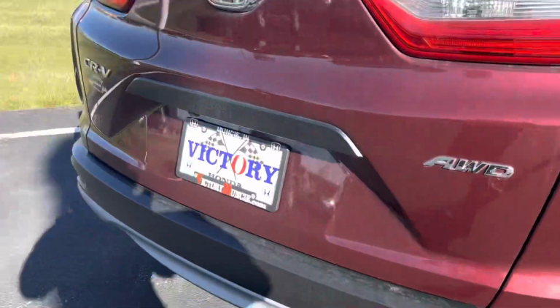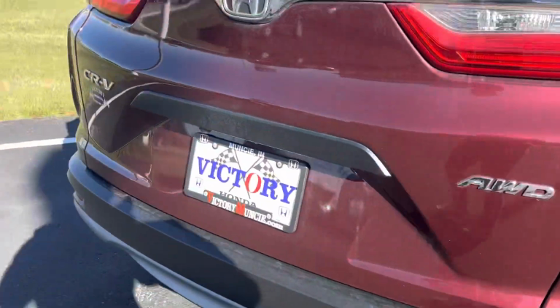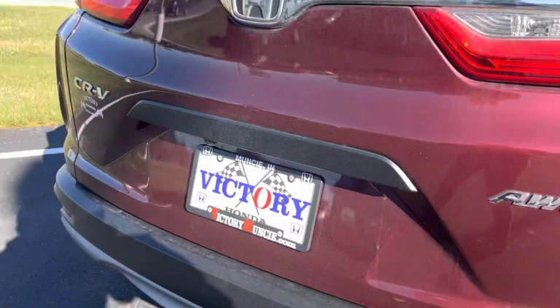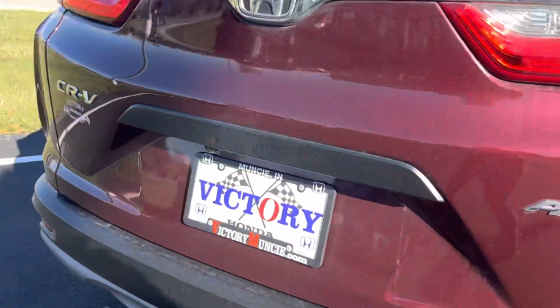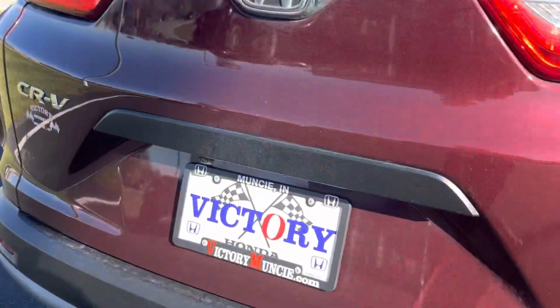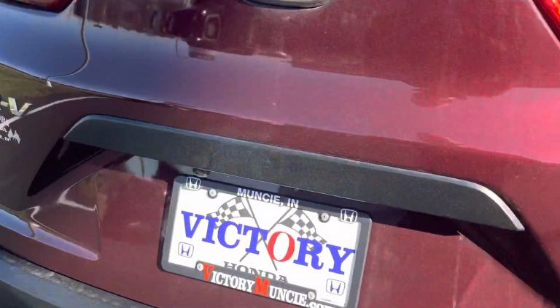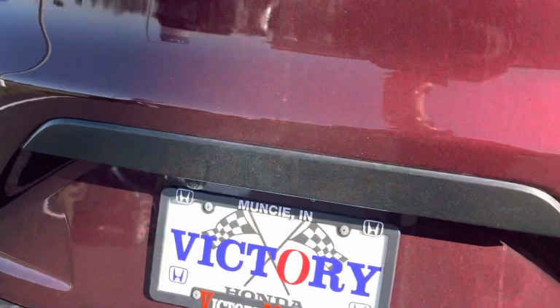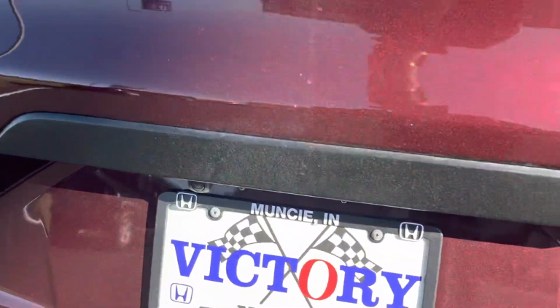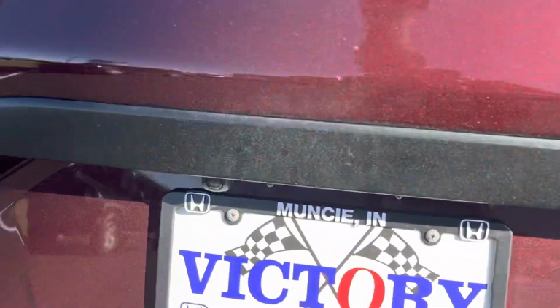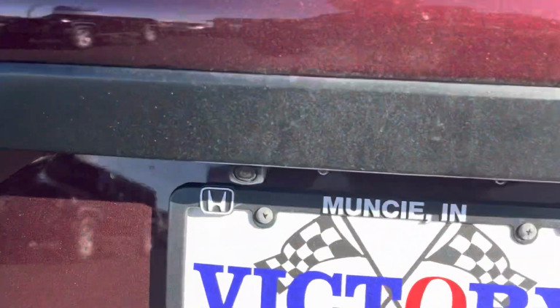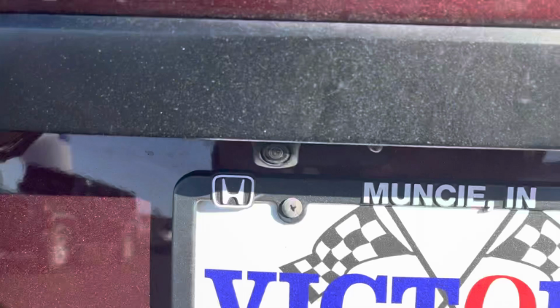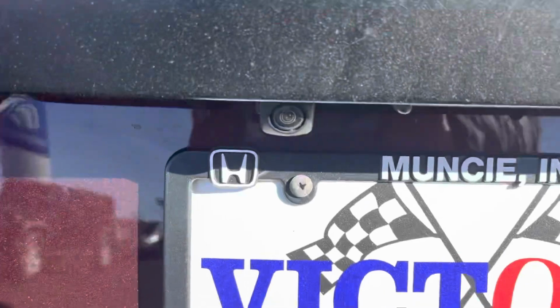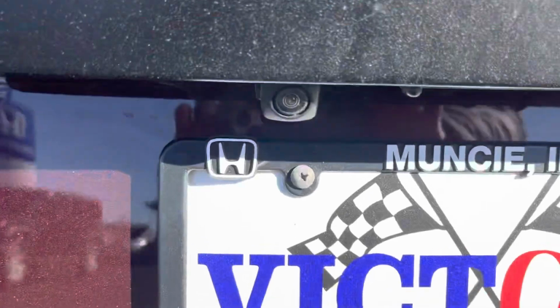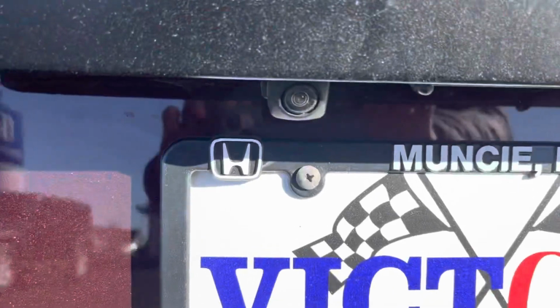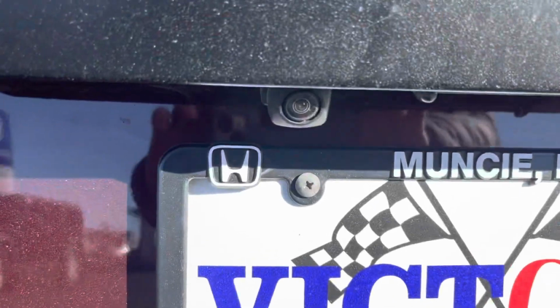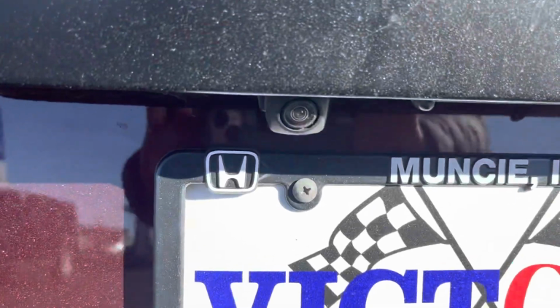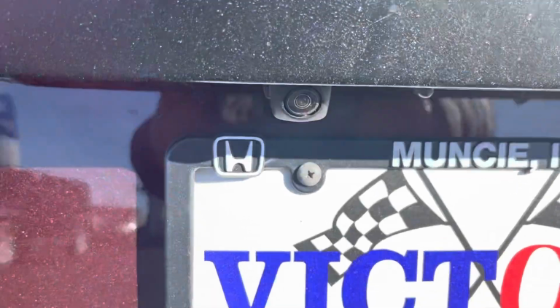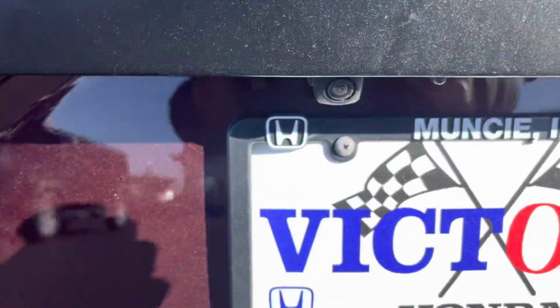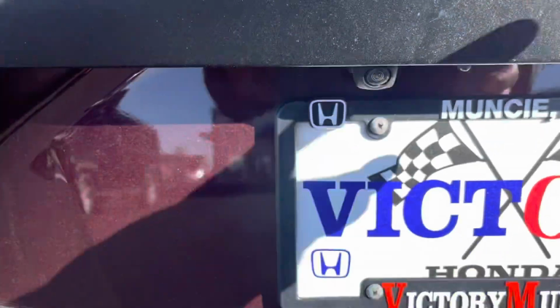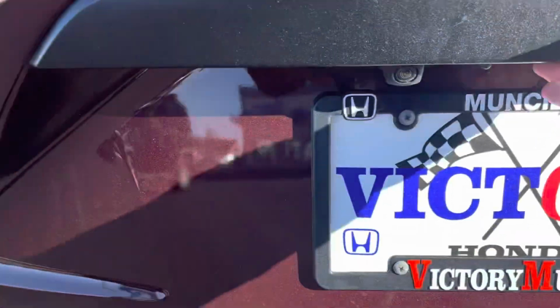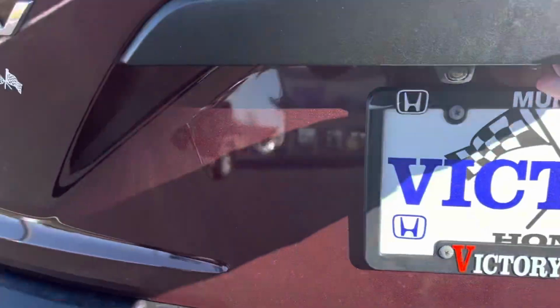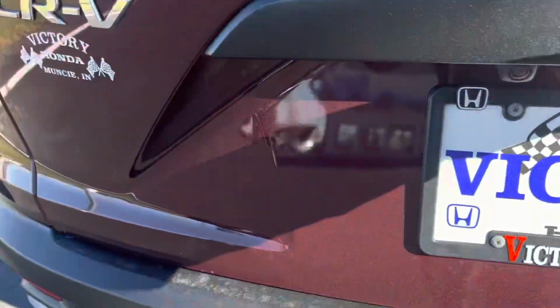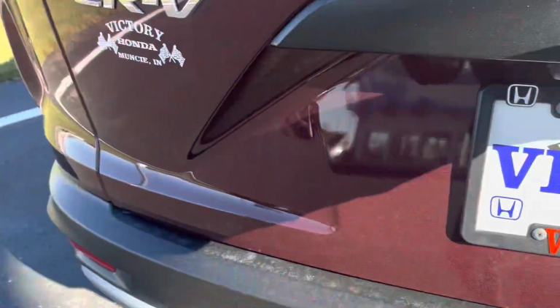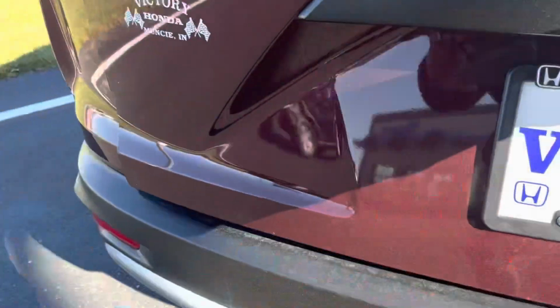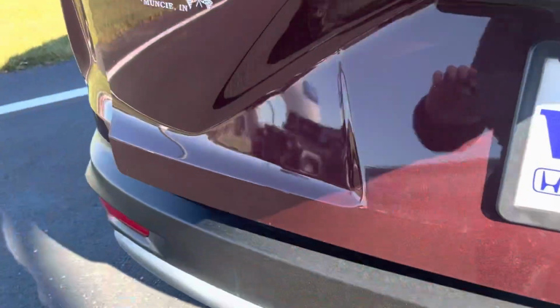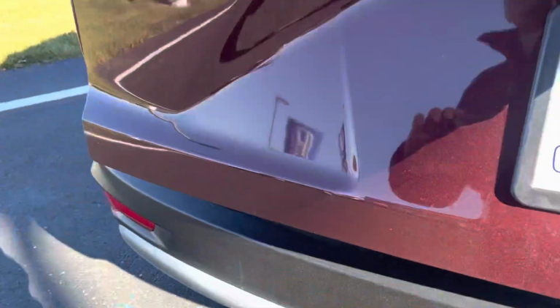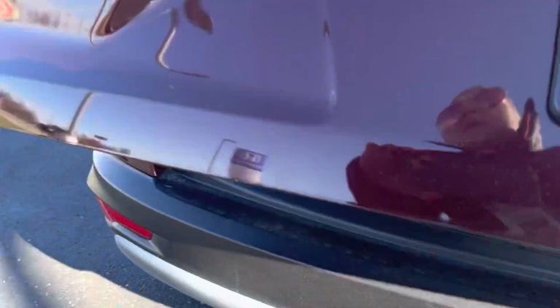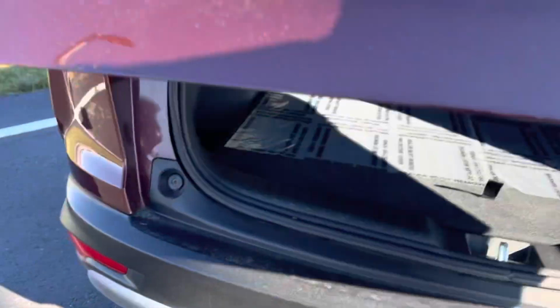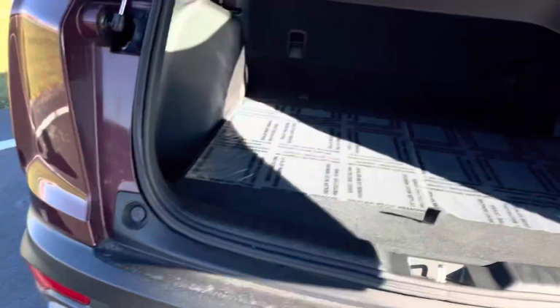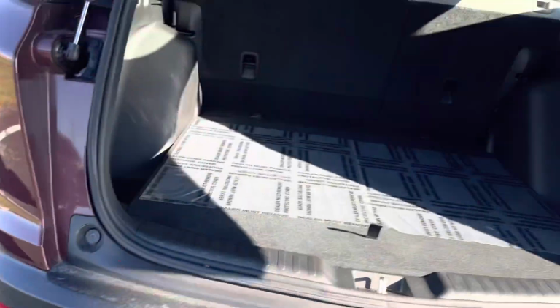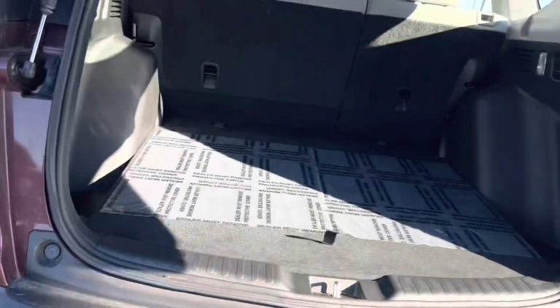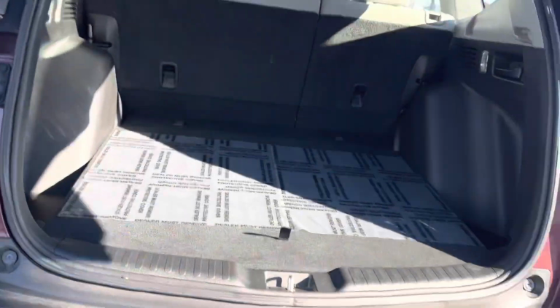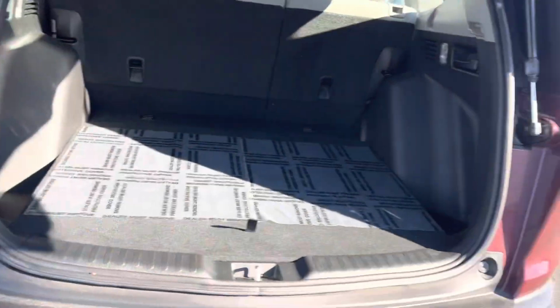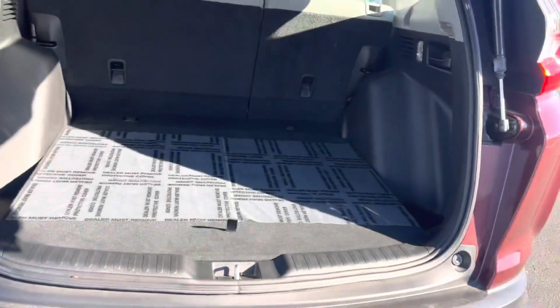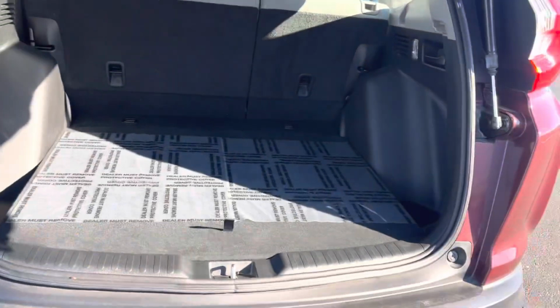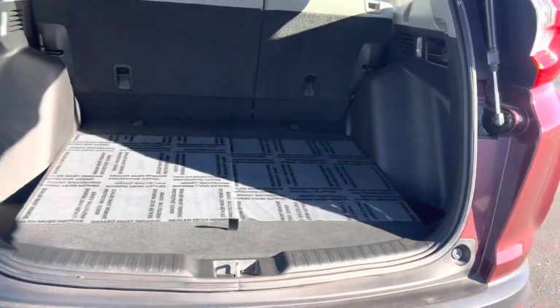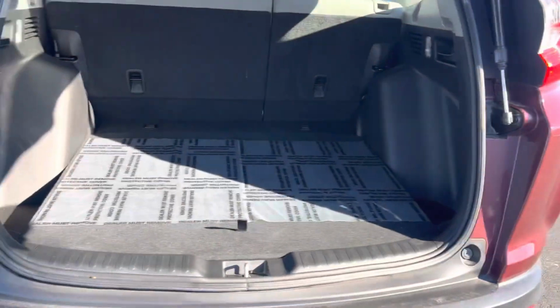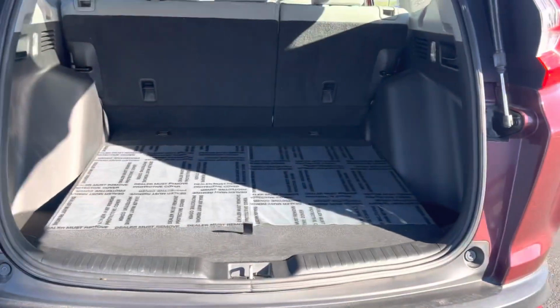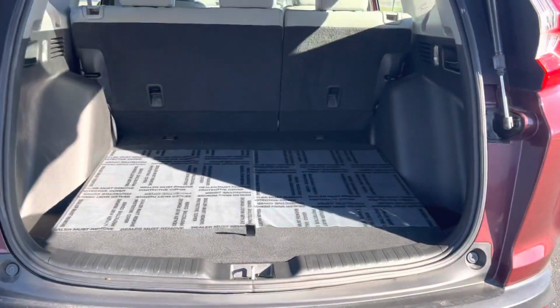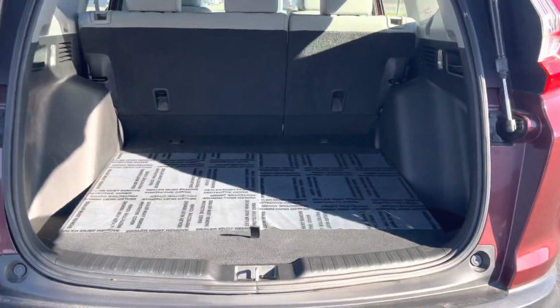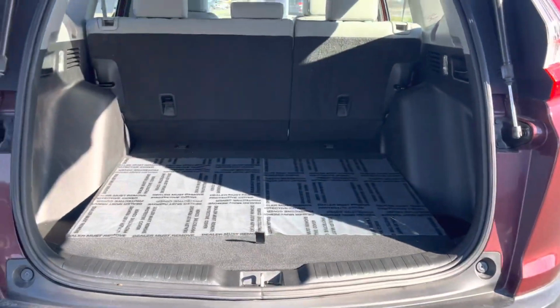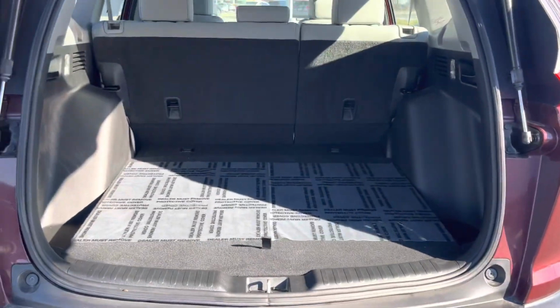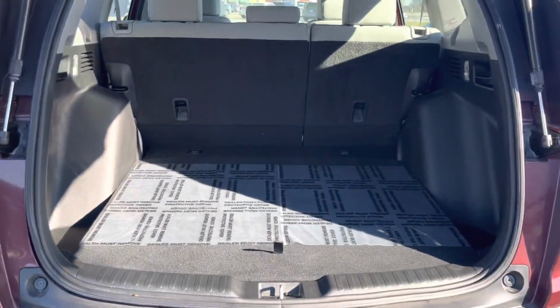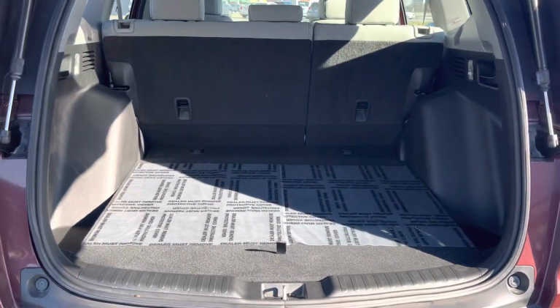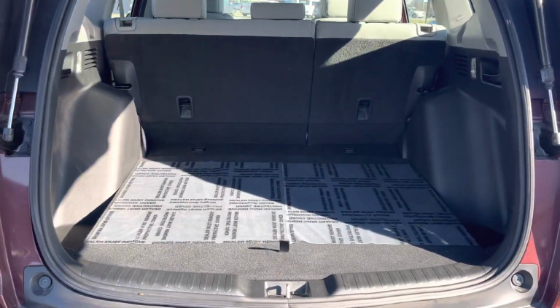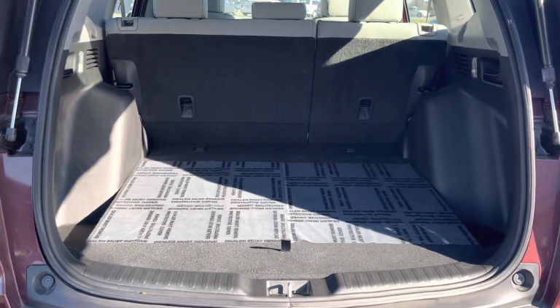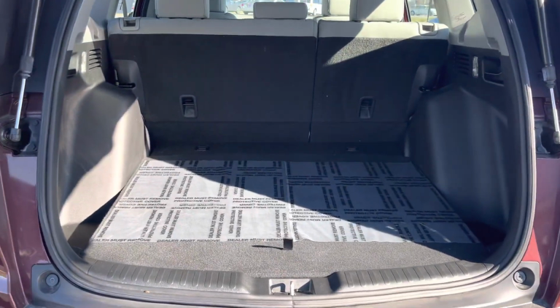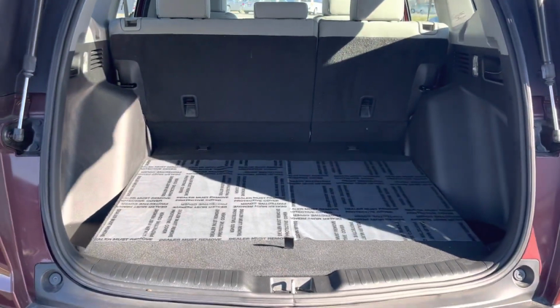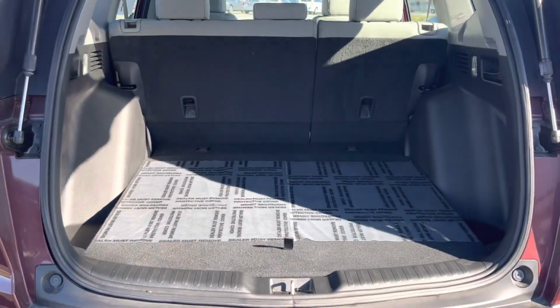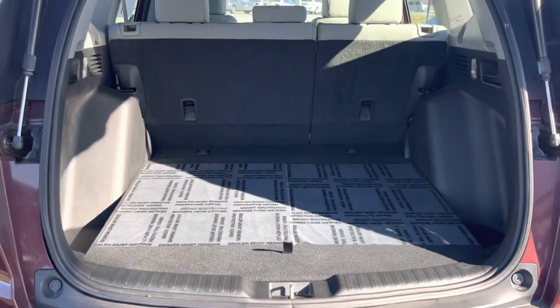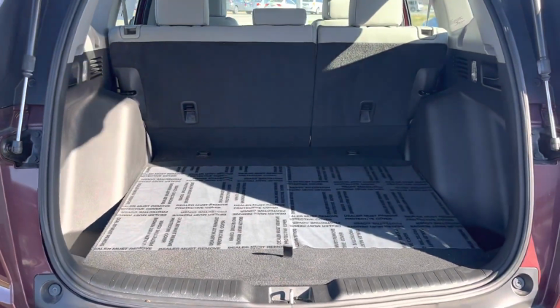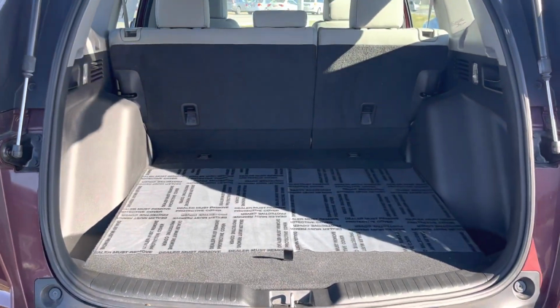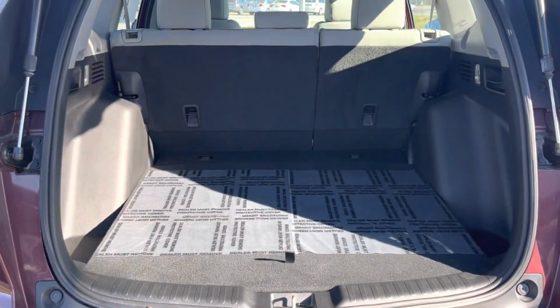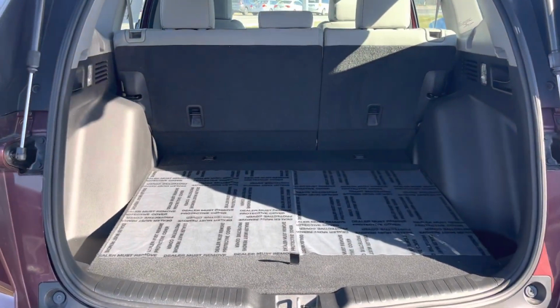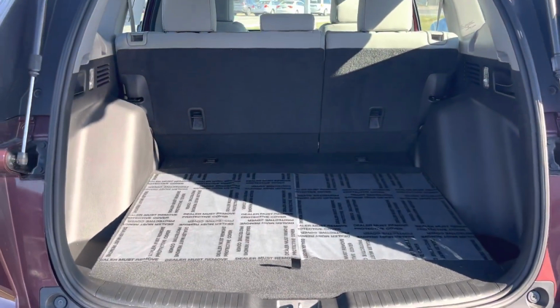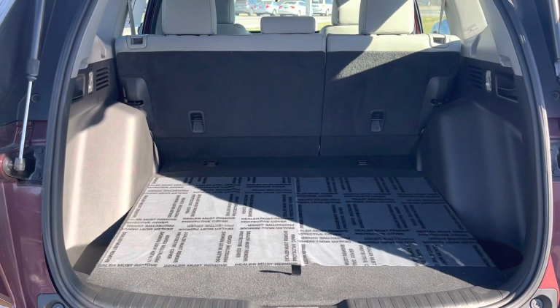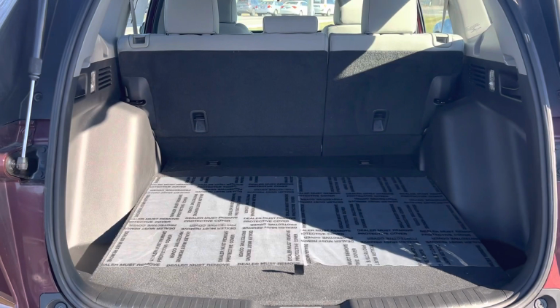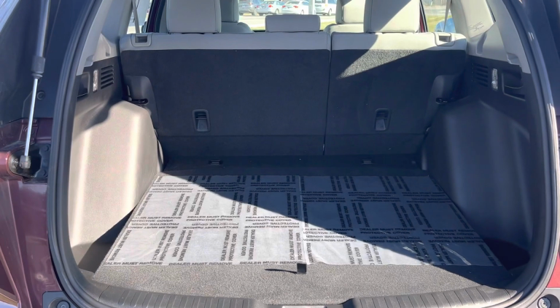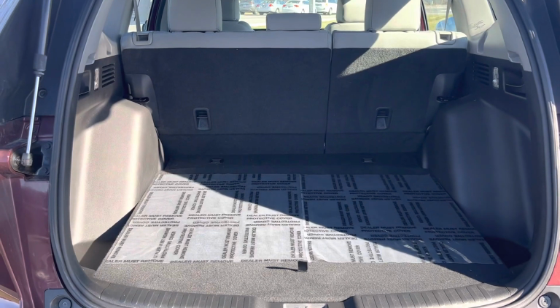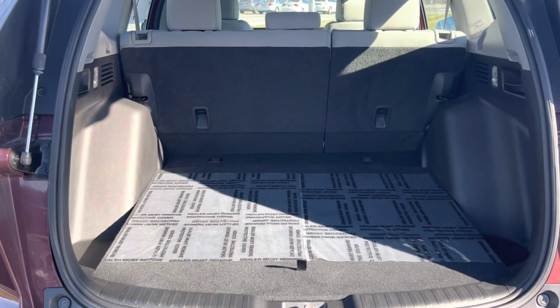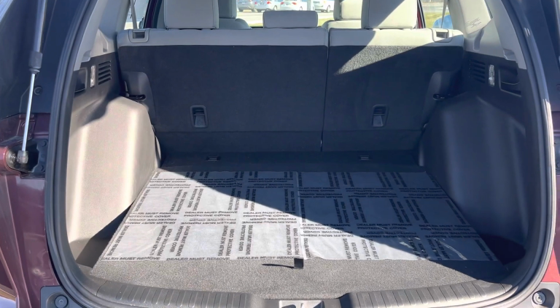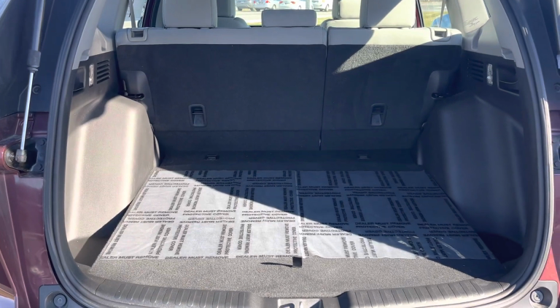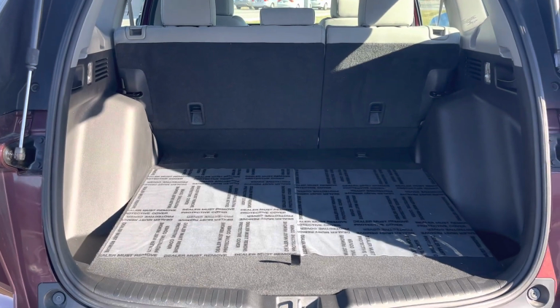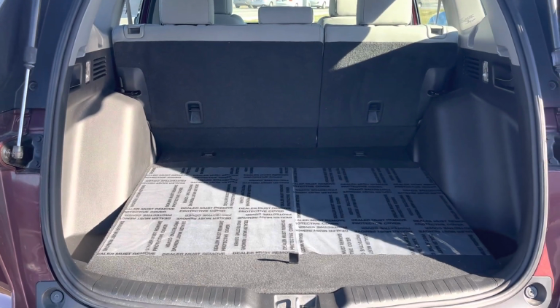Rear view, backup camera, and plenty of room for your luggage and groceries.